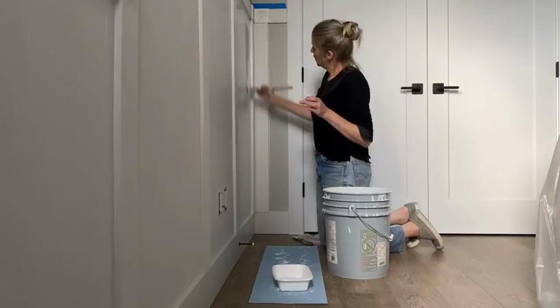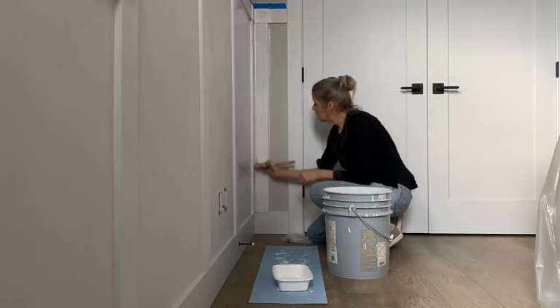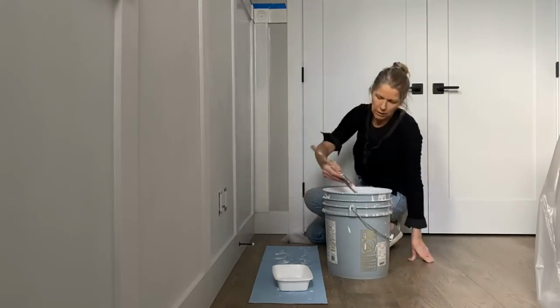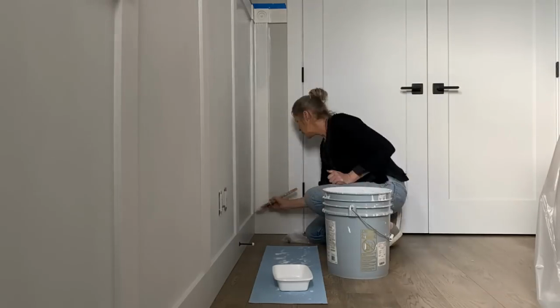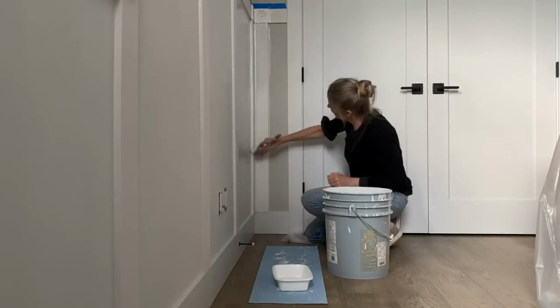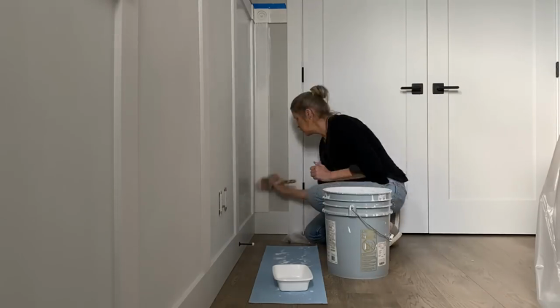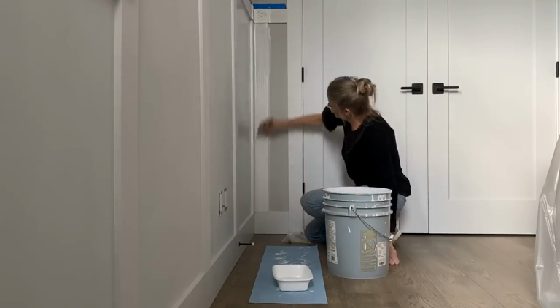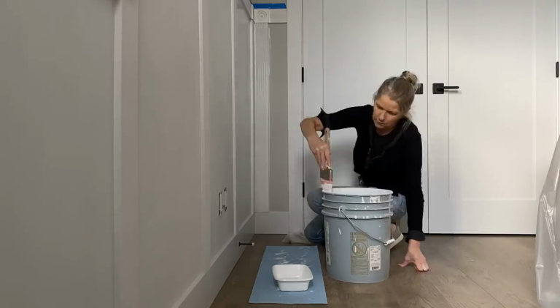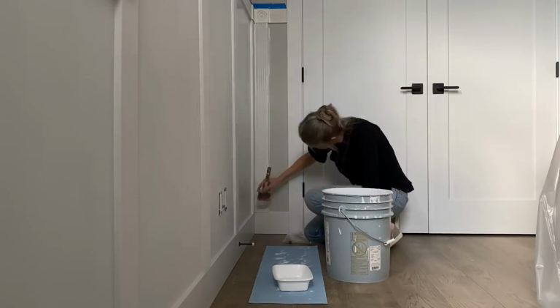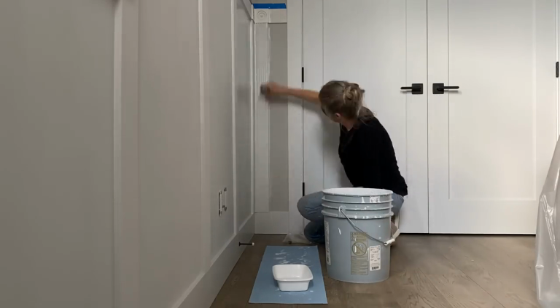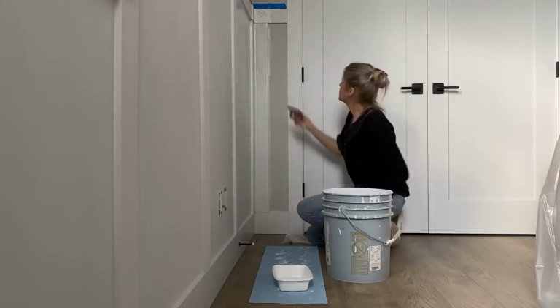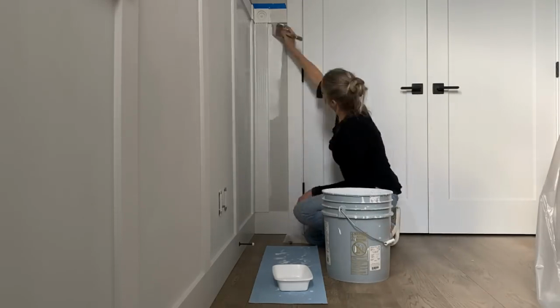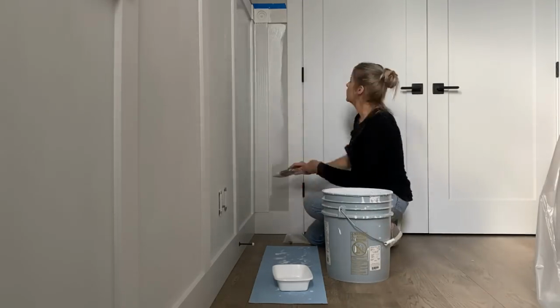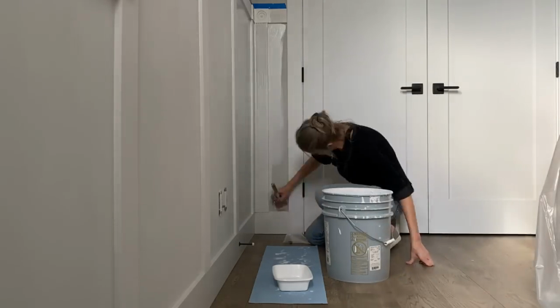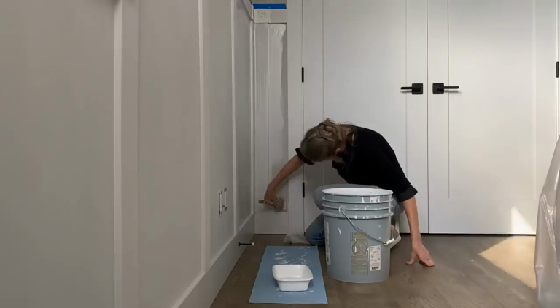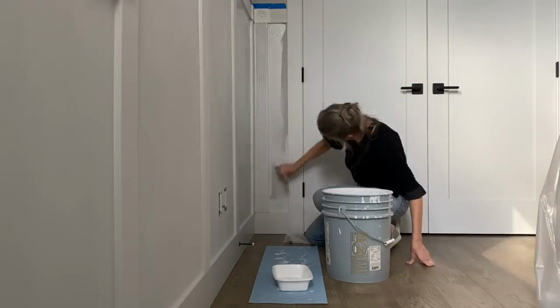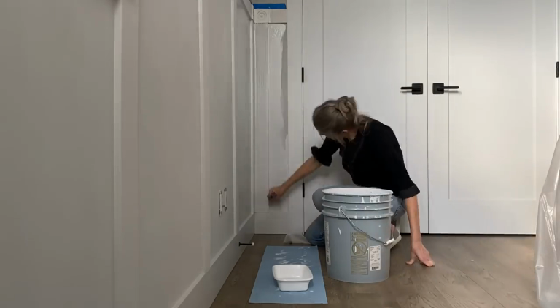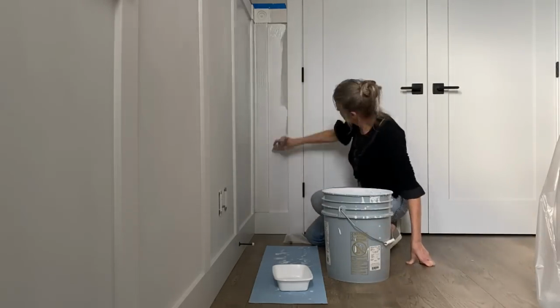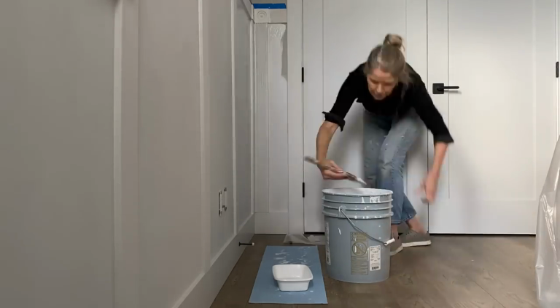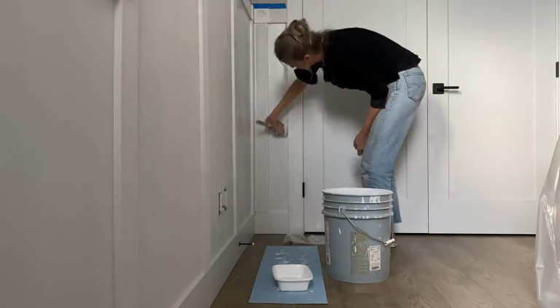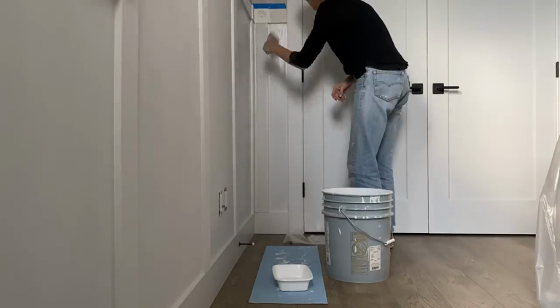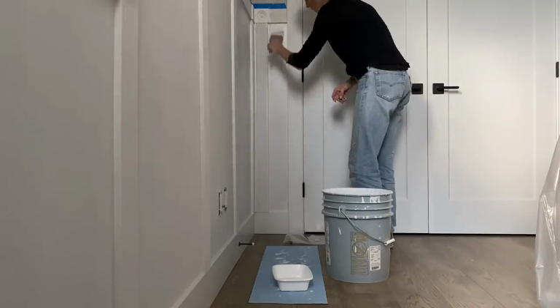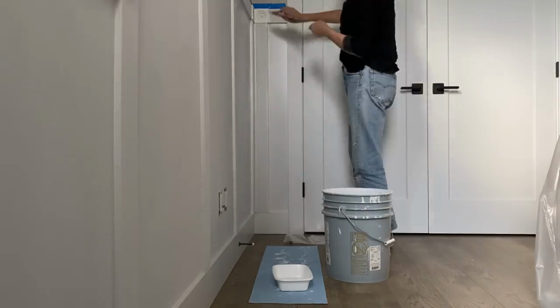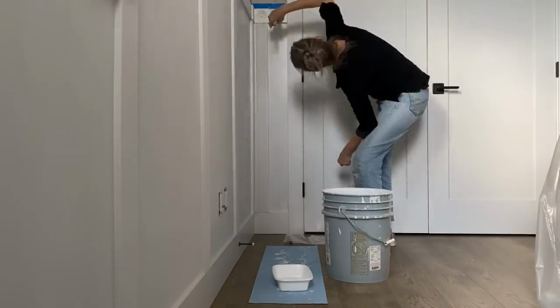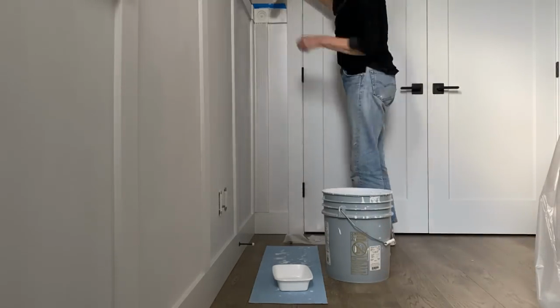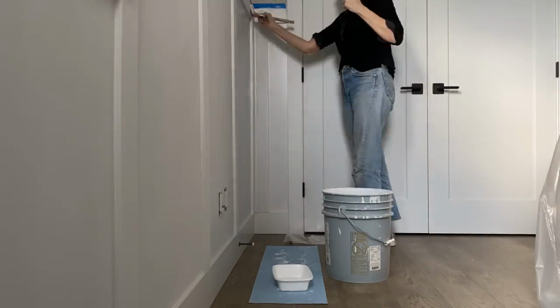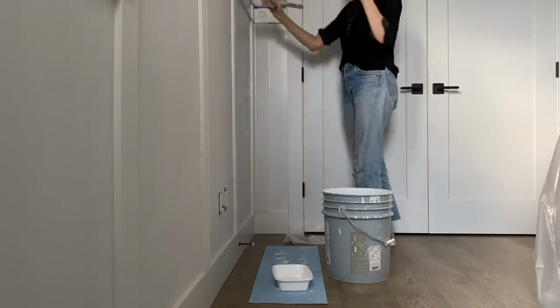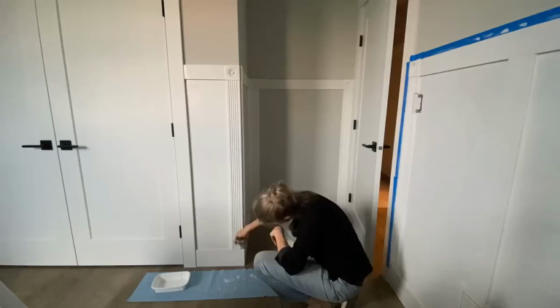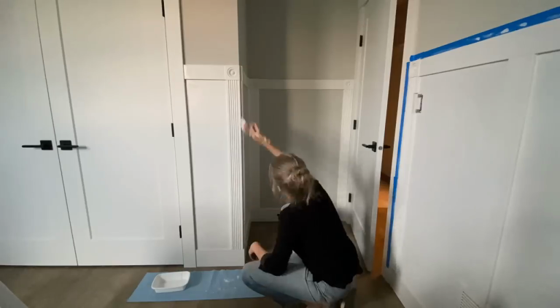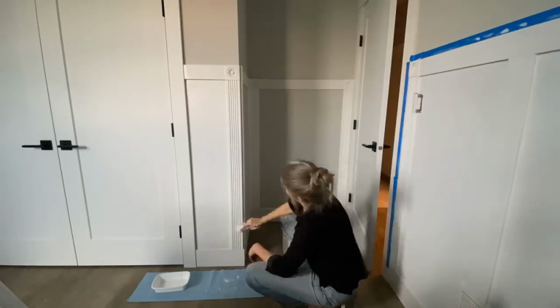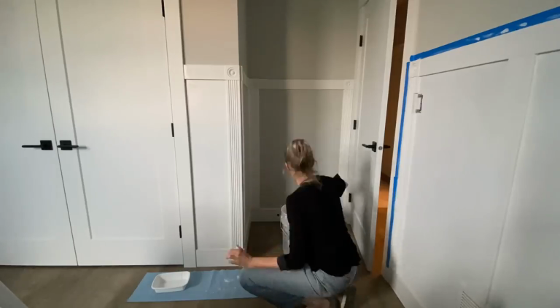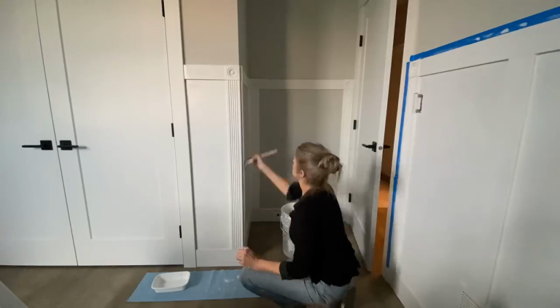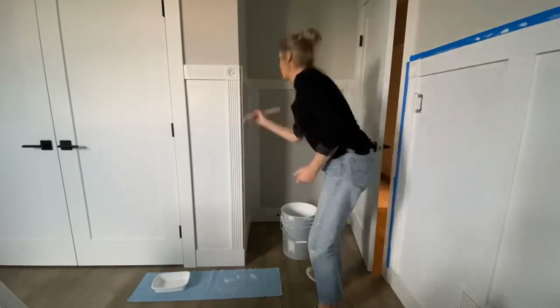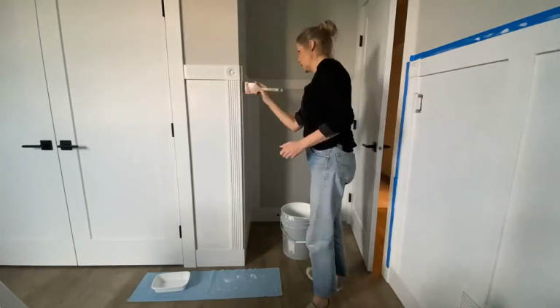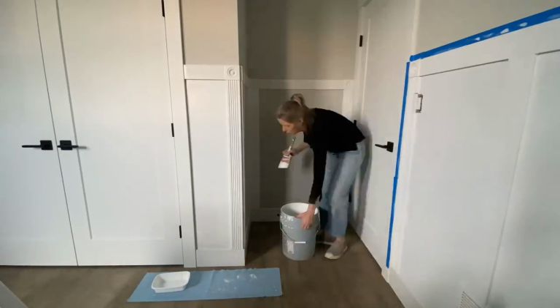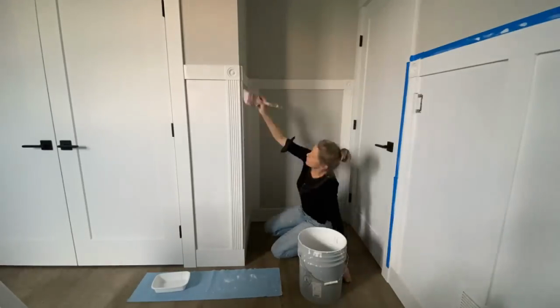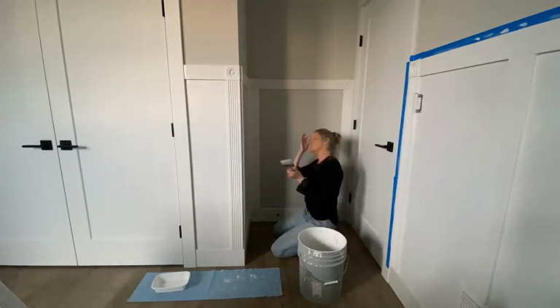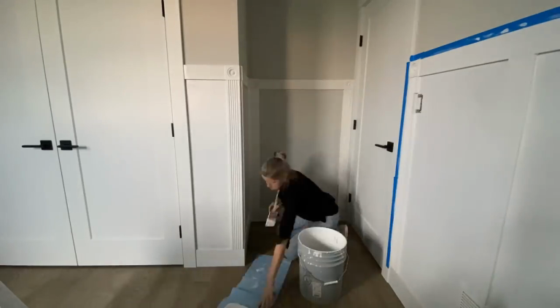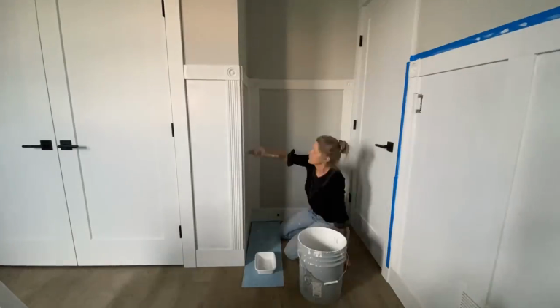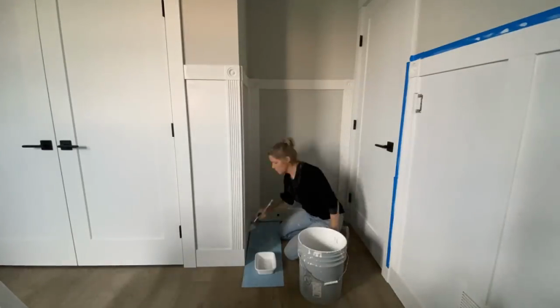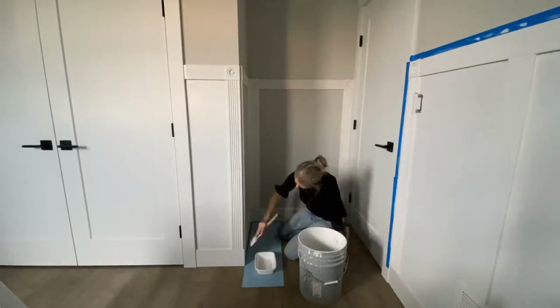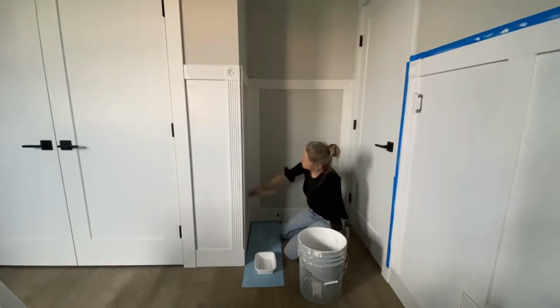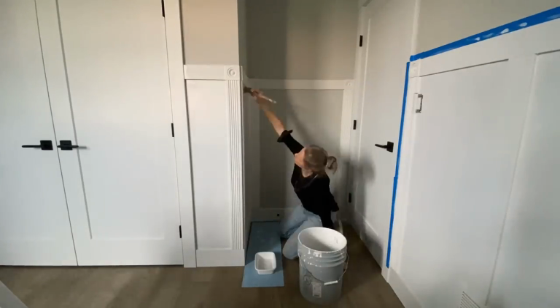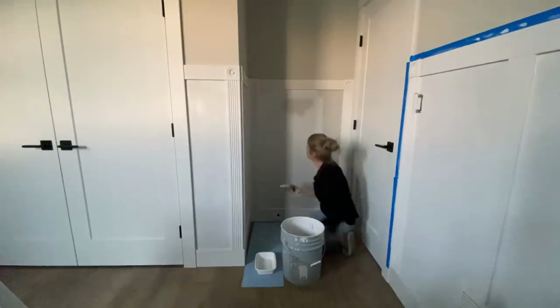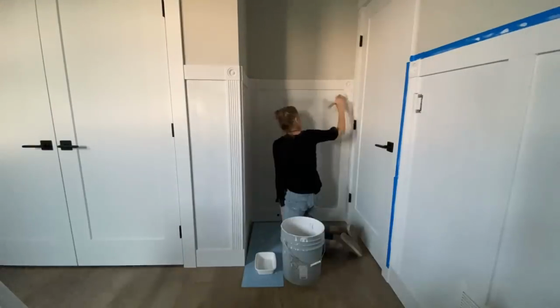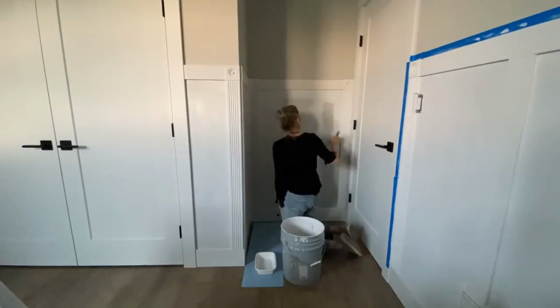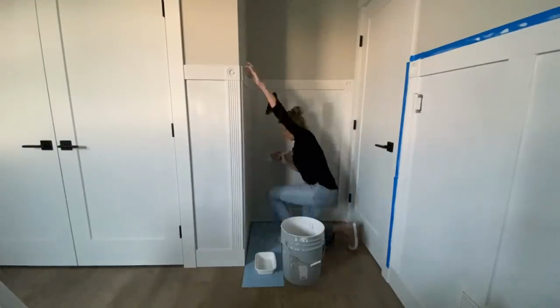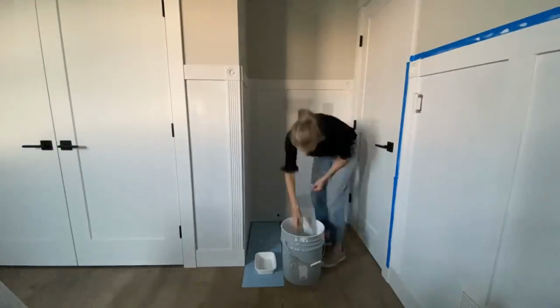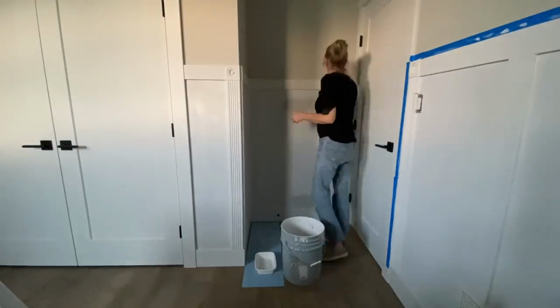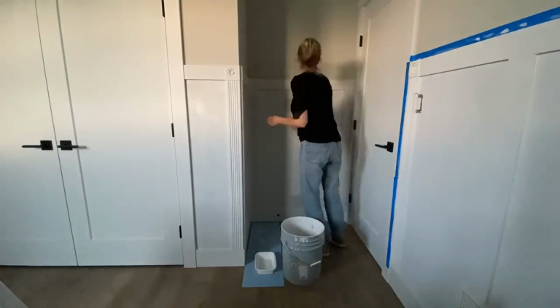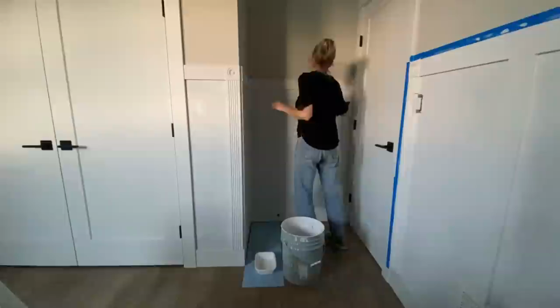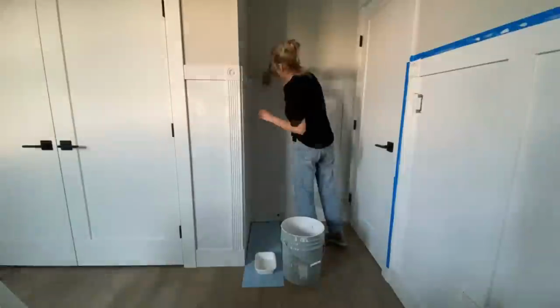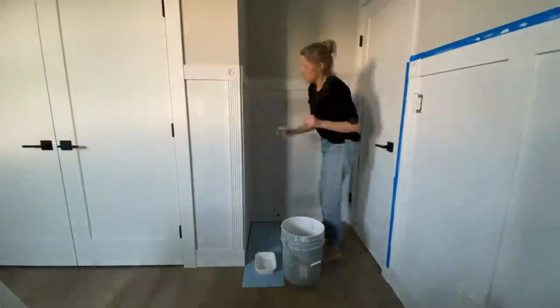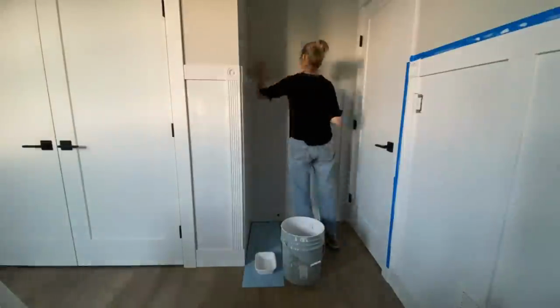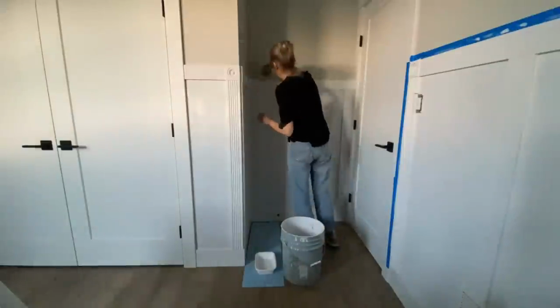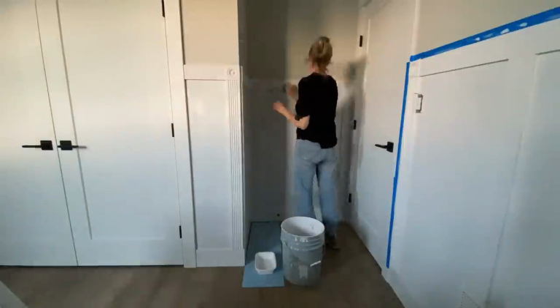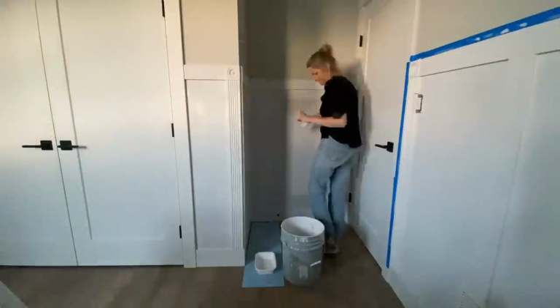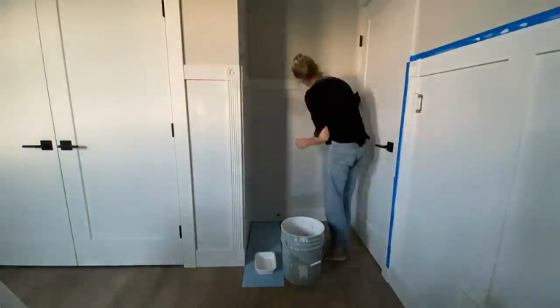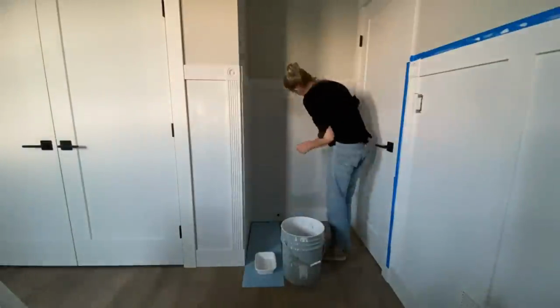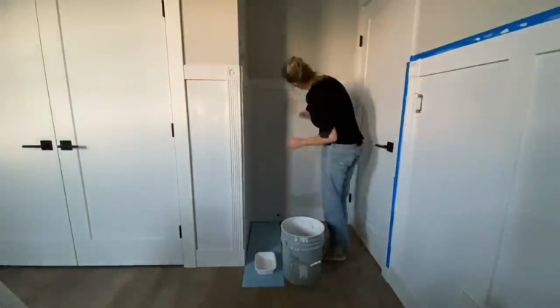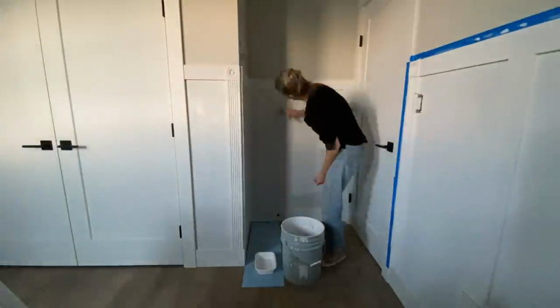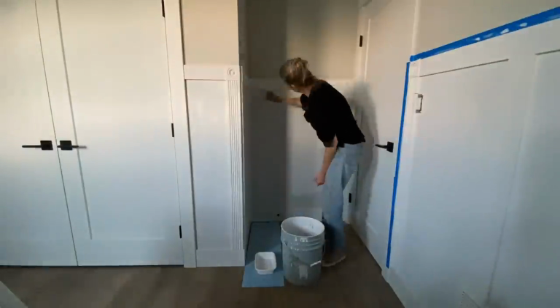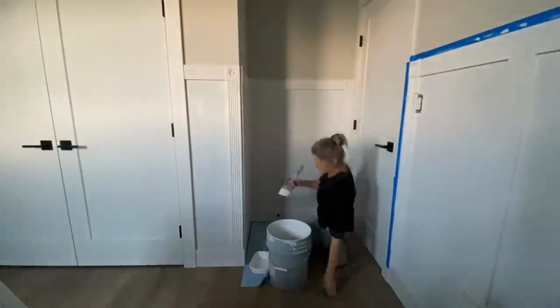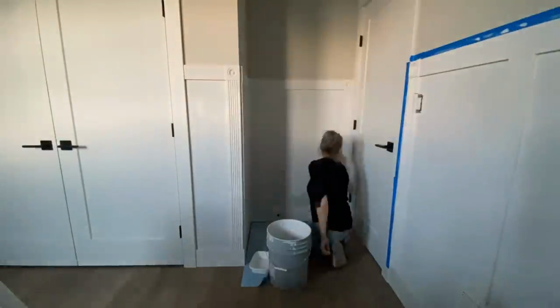I caulked all the seams around all of the trim that we put up, and I gave the room two full coats waiting for each coat to dry.